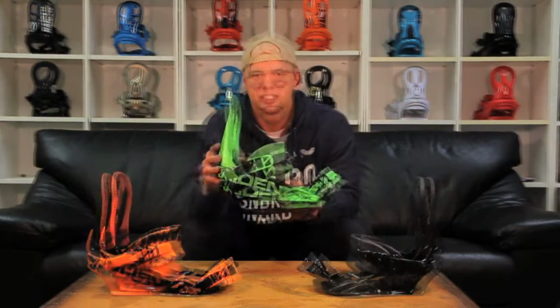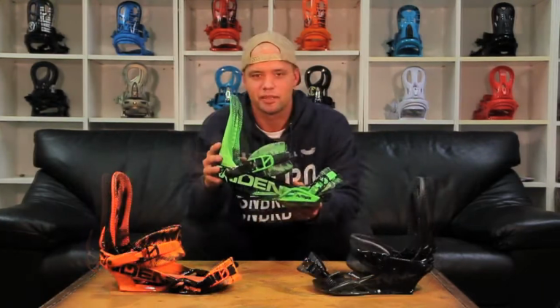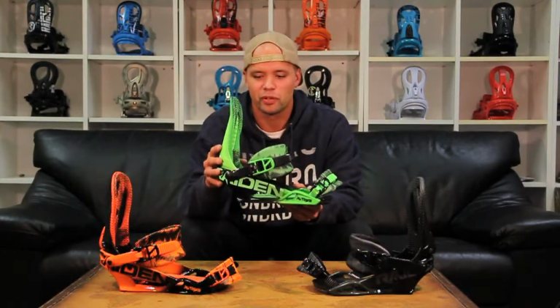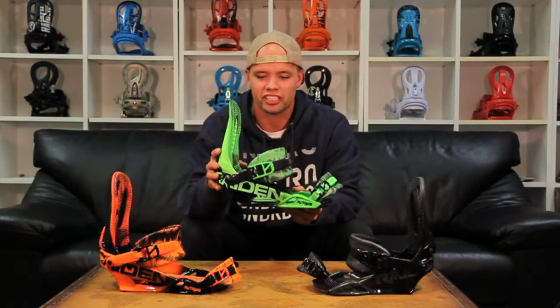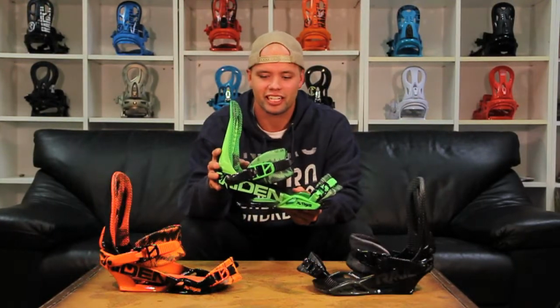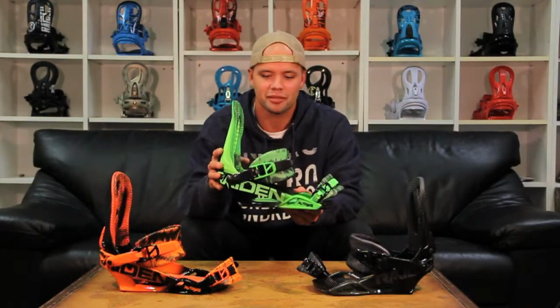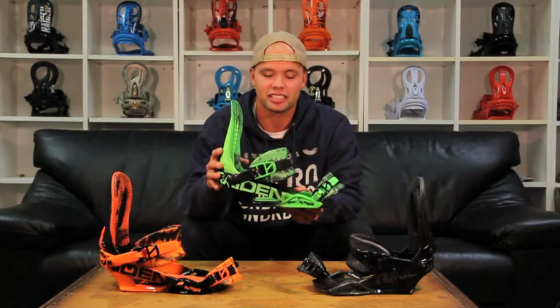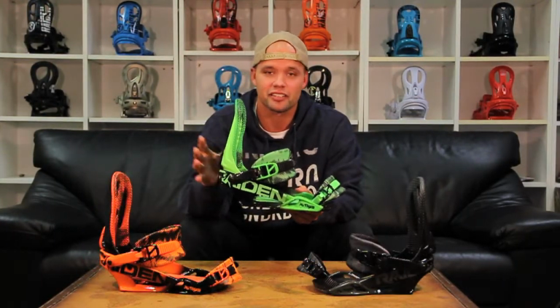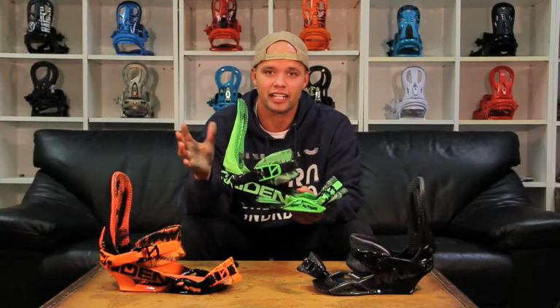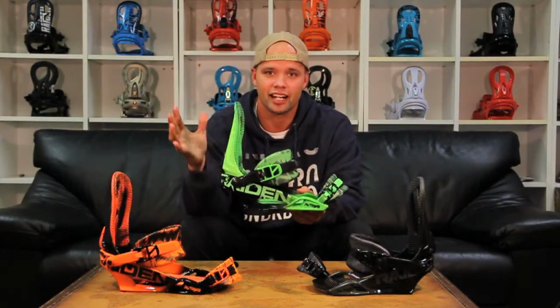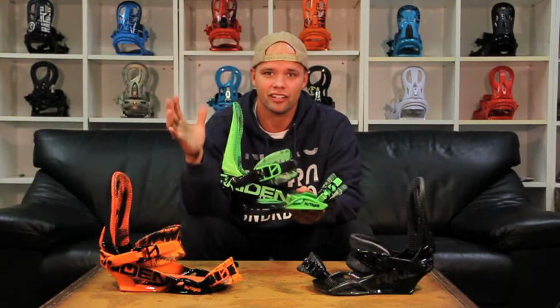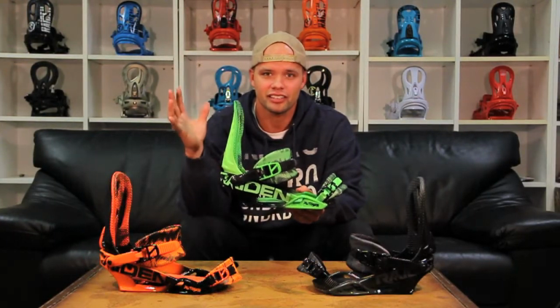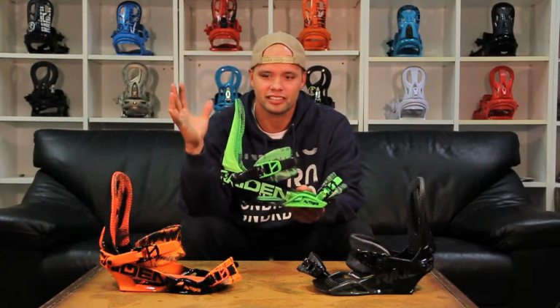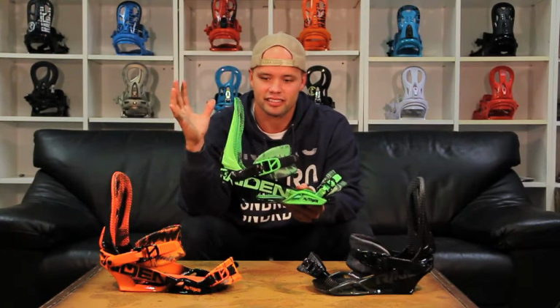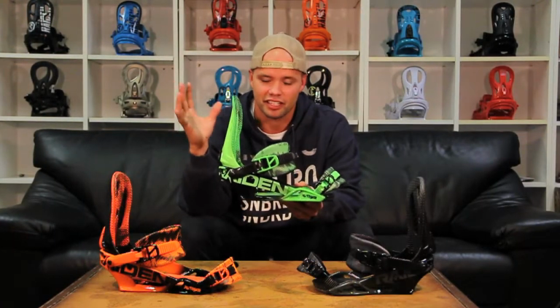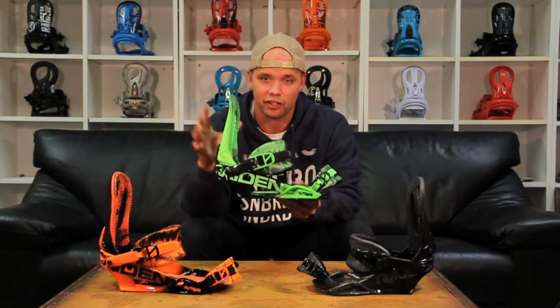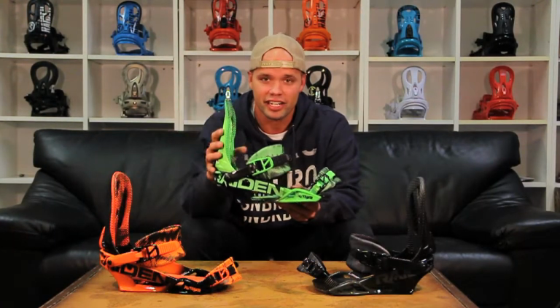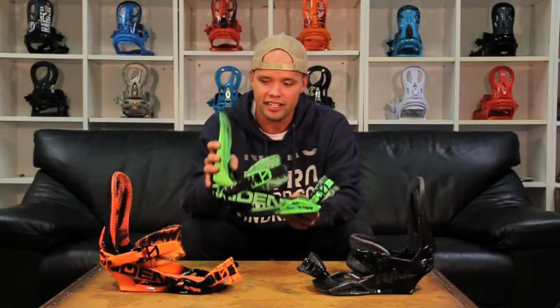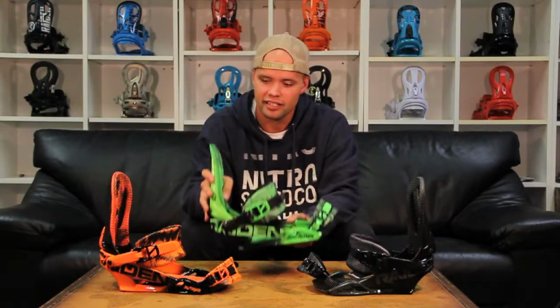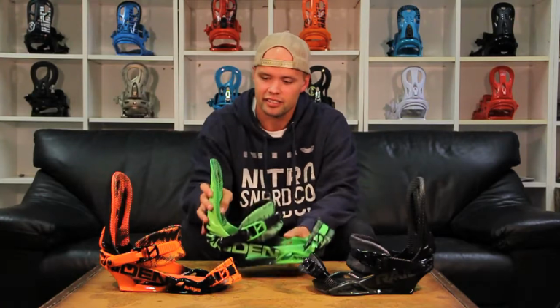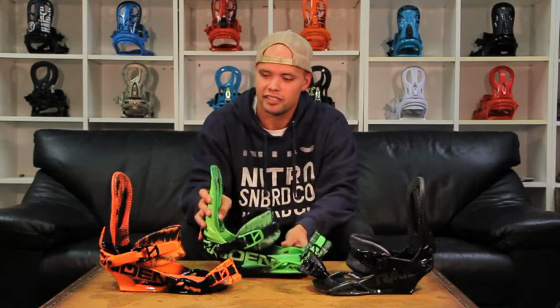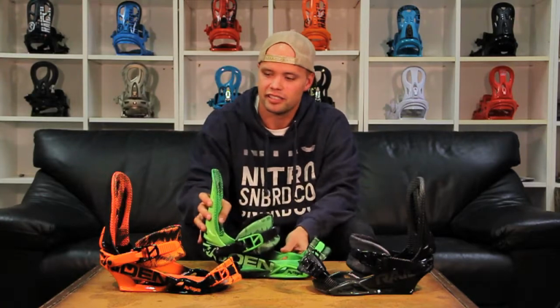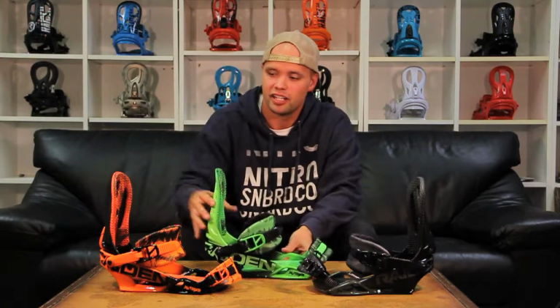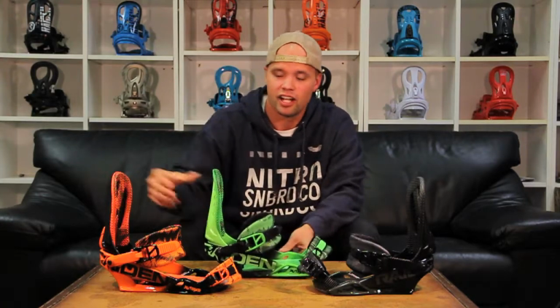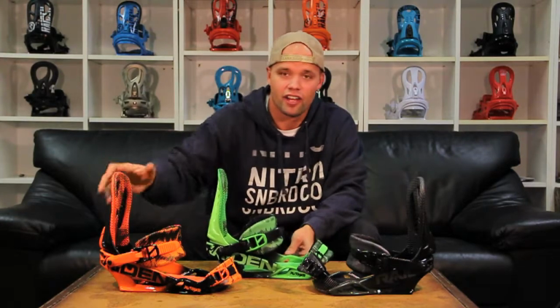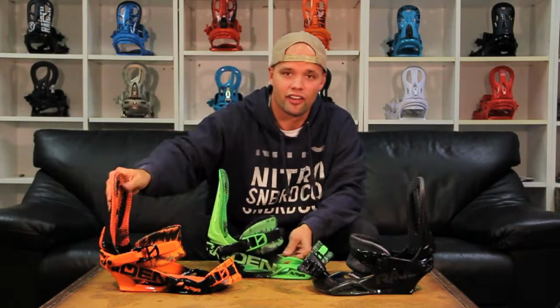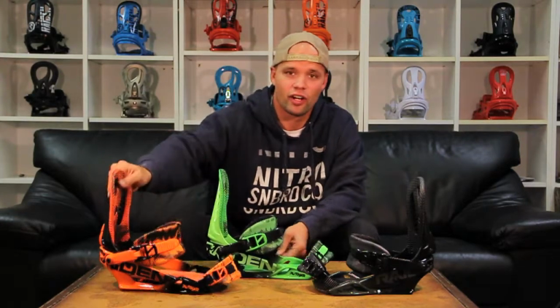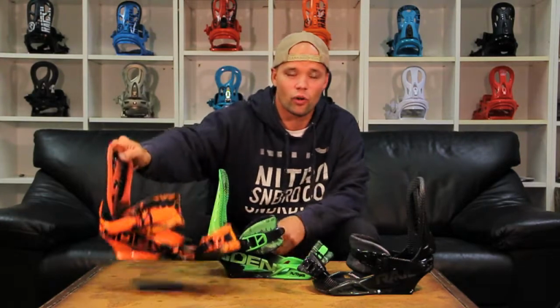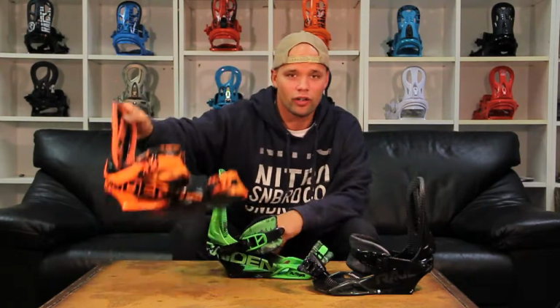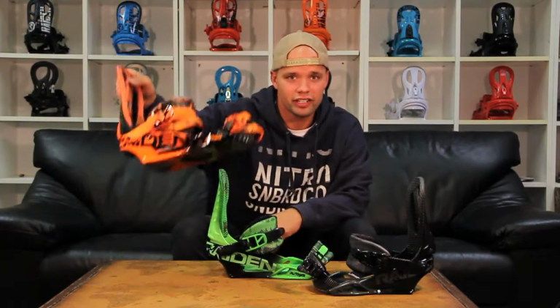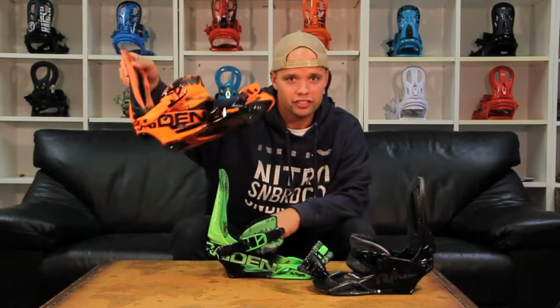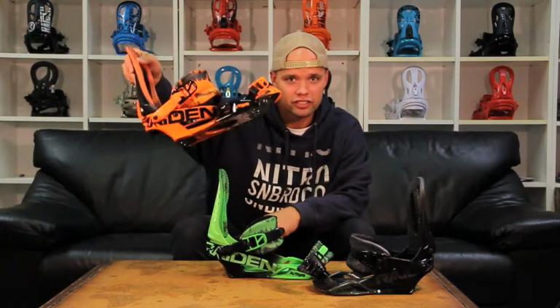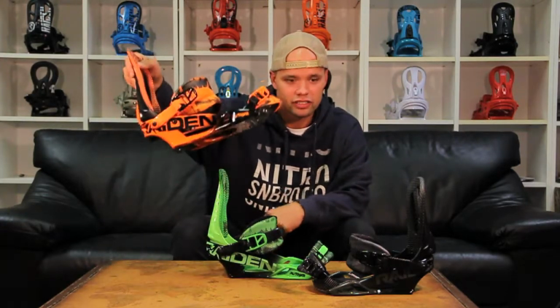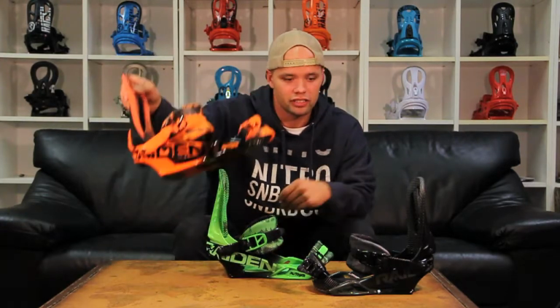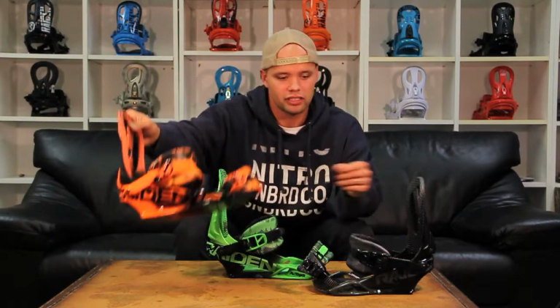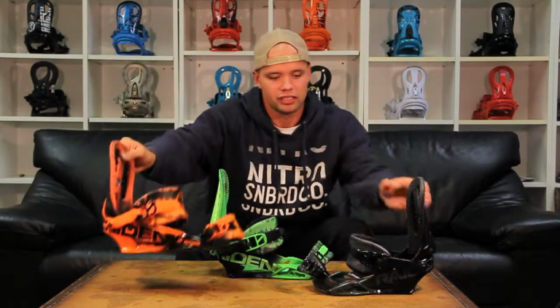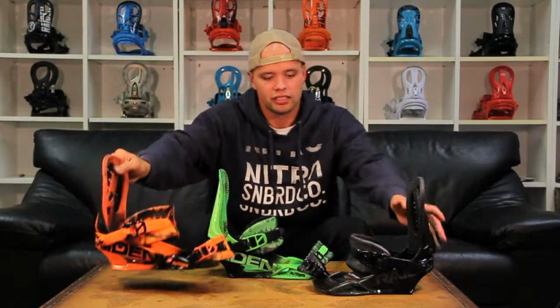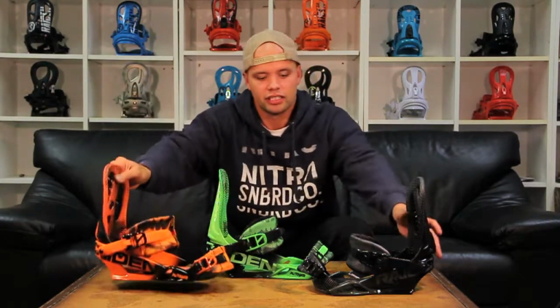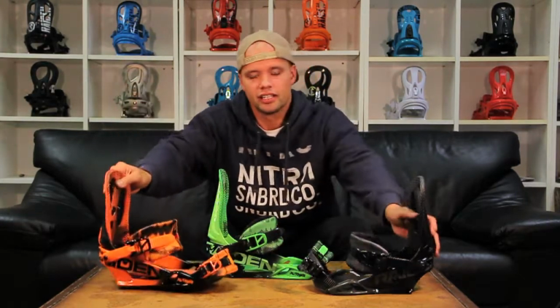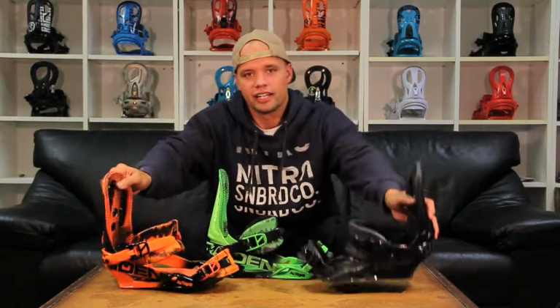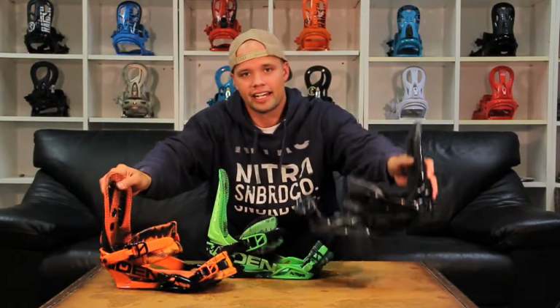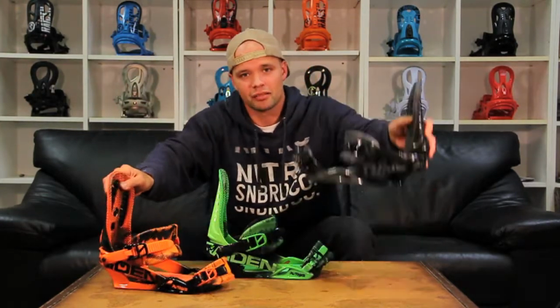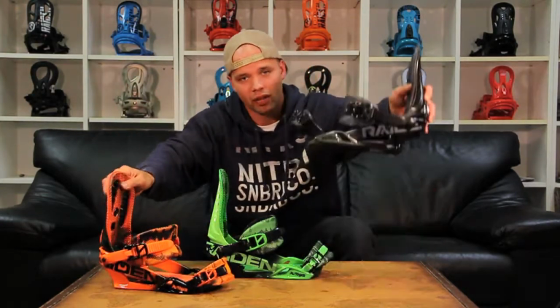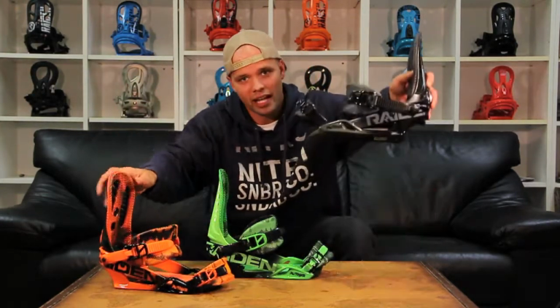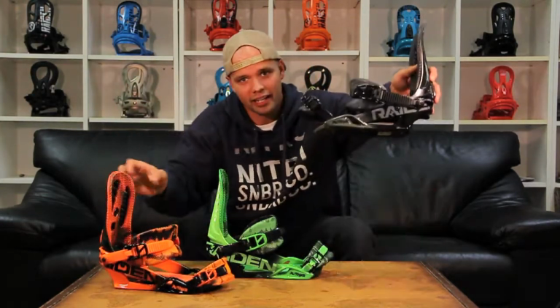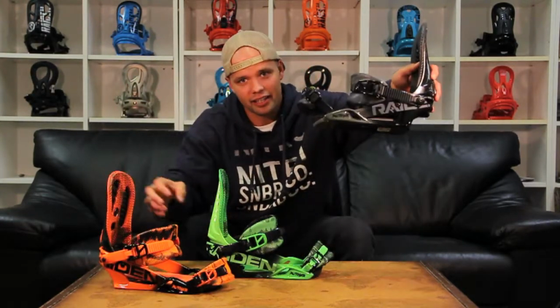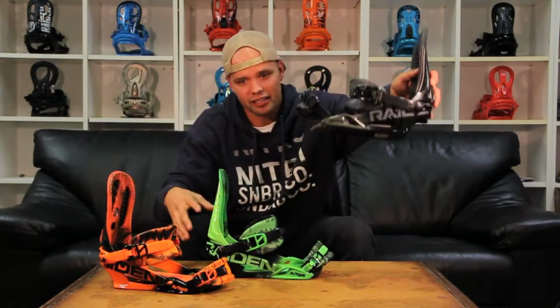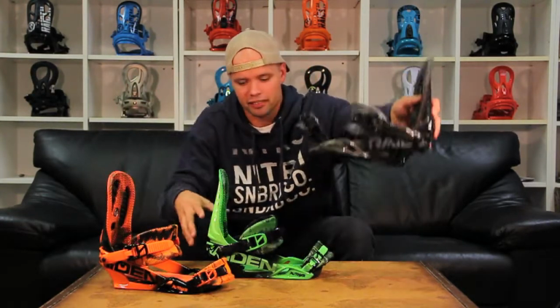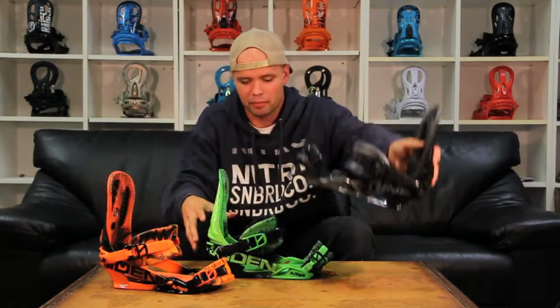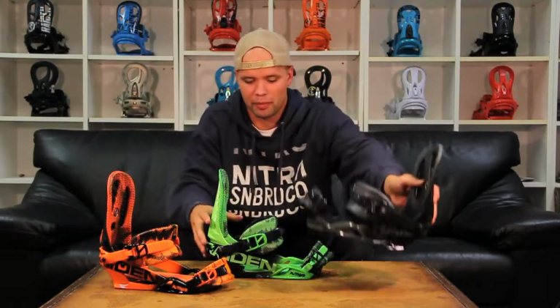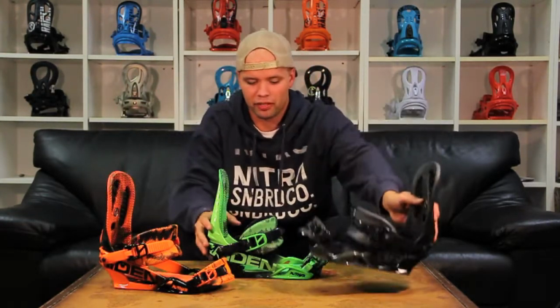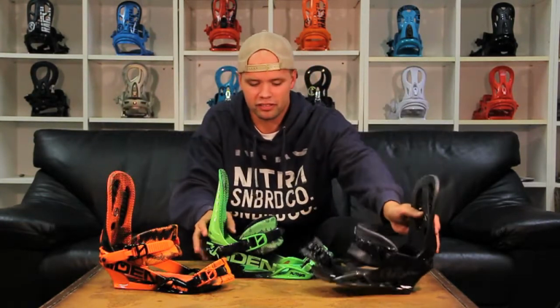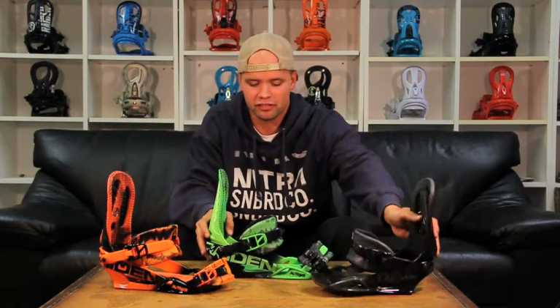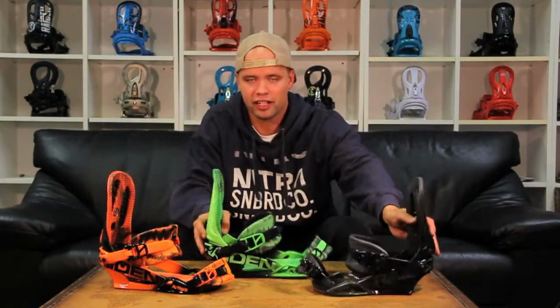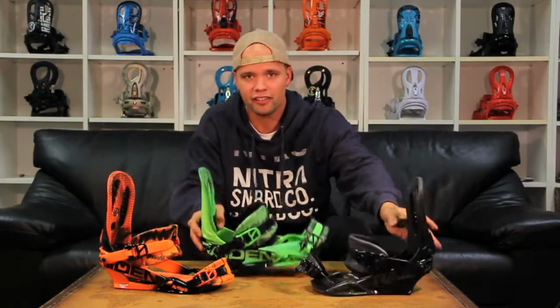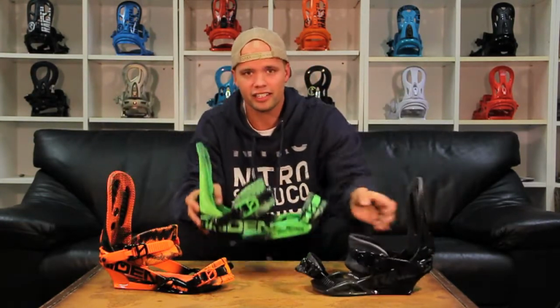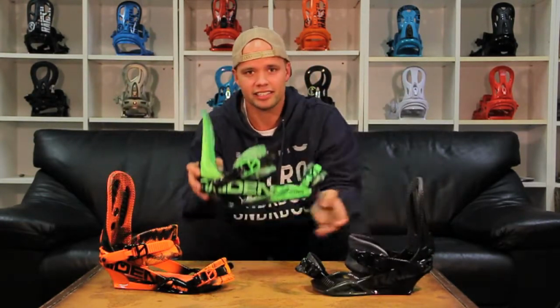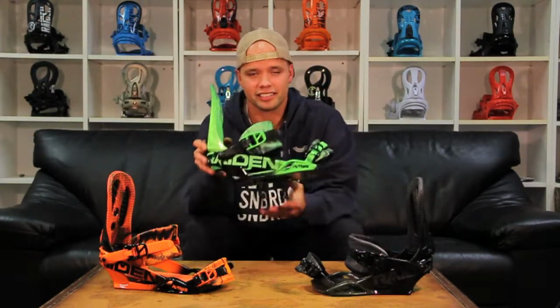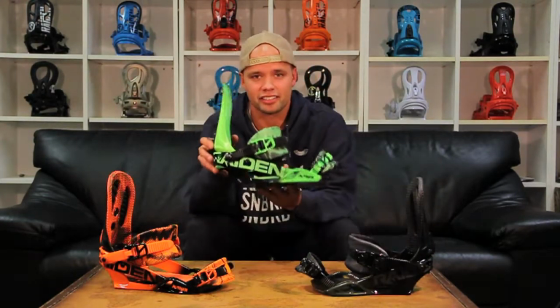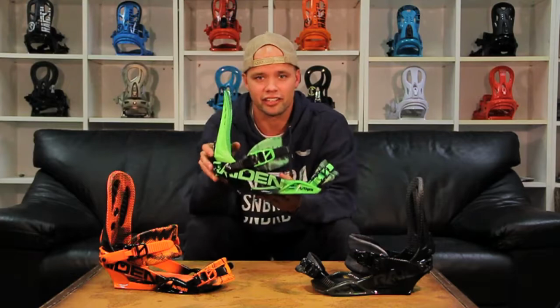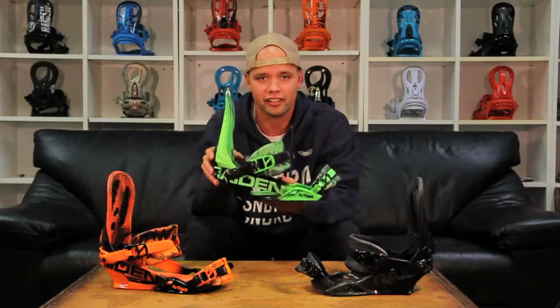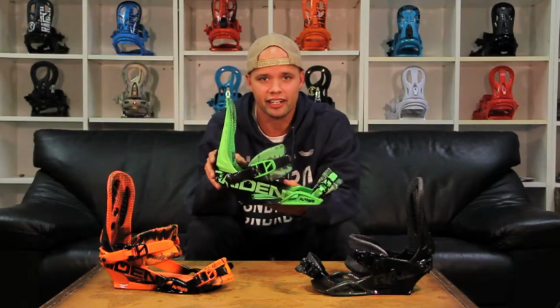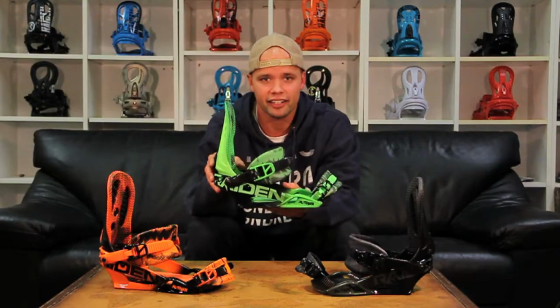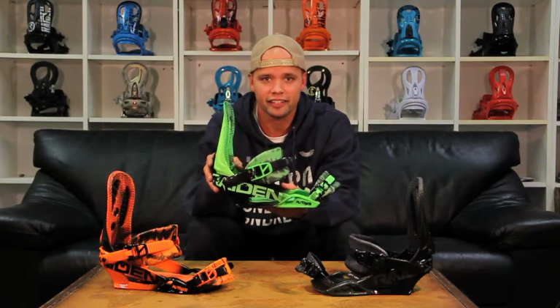The Pusher comes in three colors: the green, the orange, and the black. My personal favorite is this green right here.